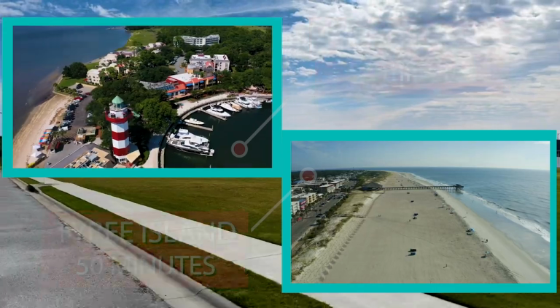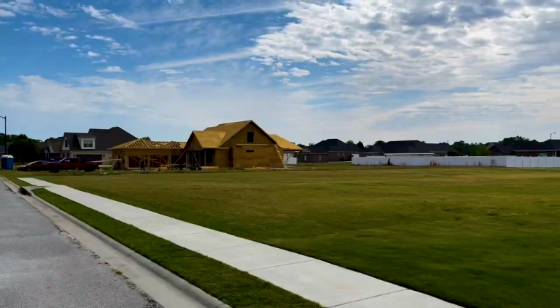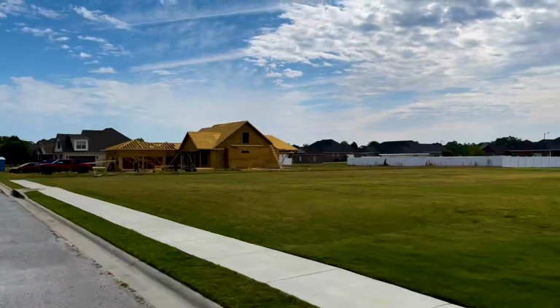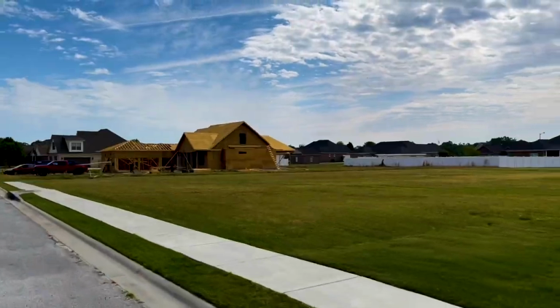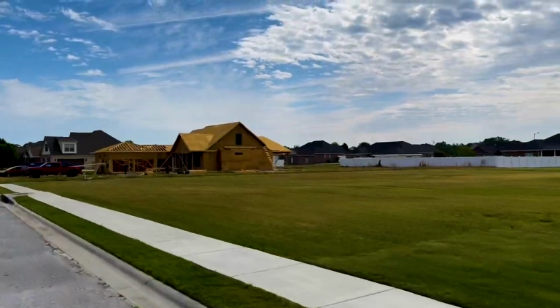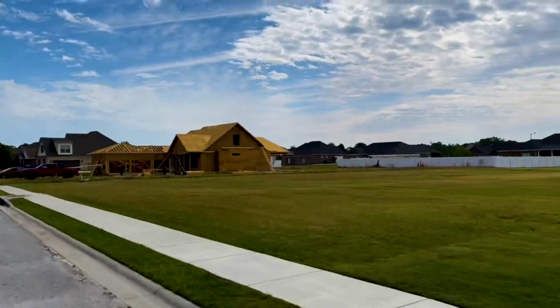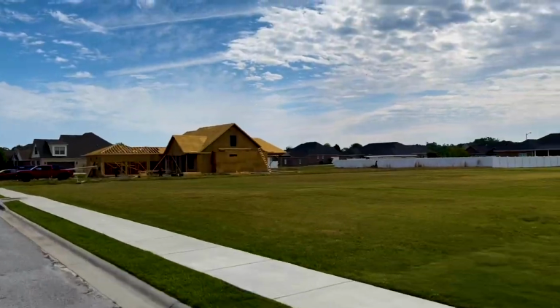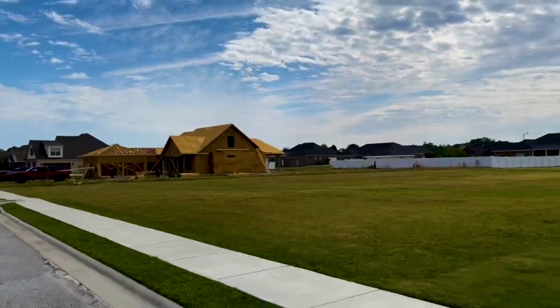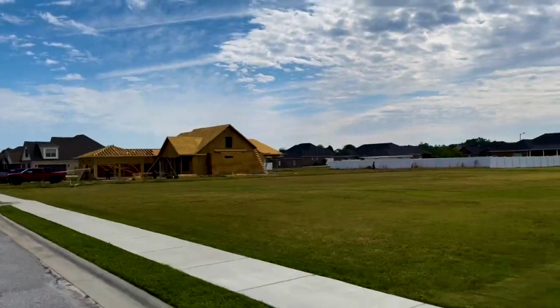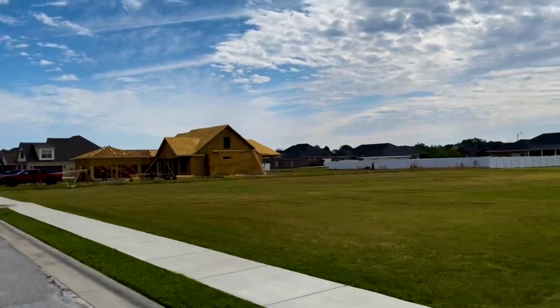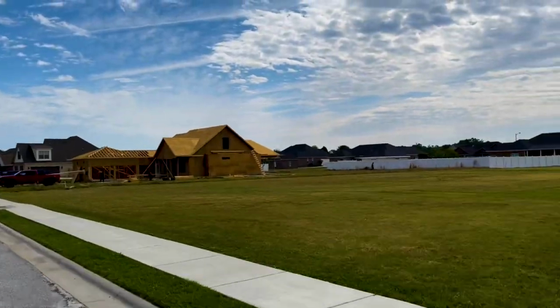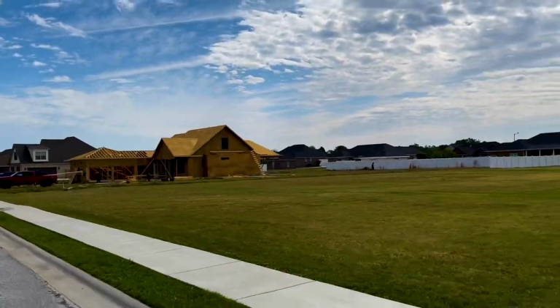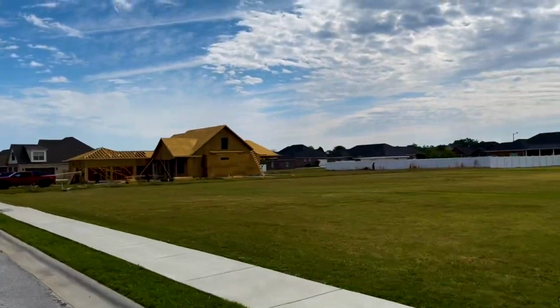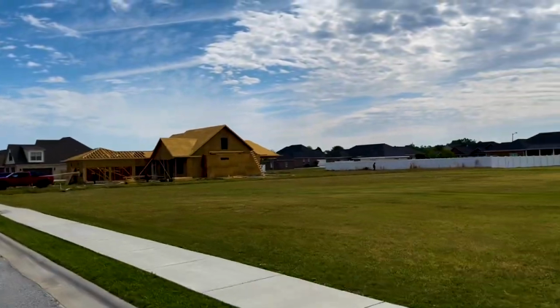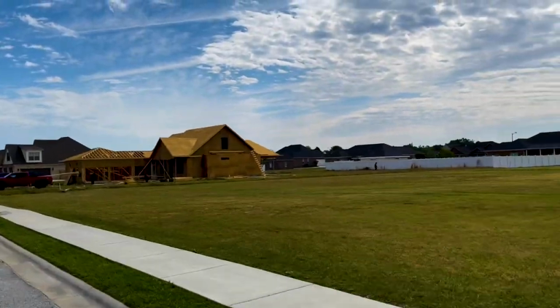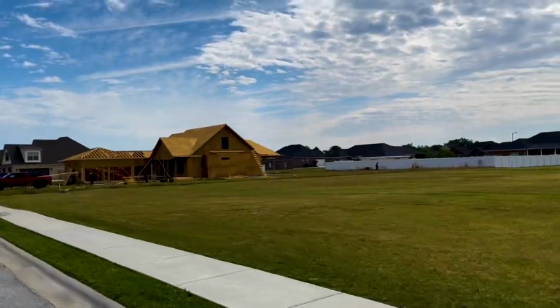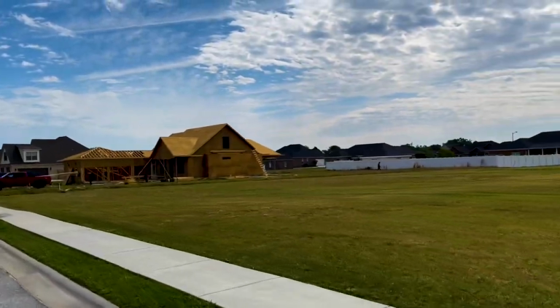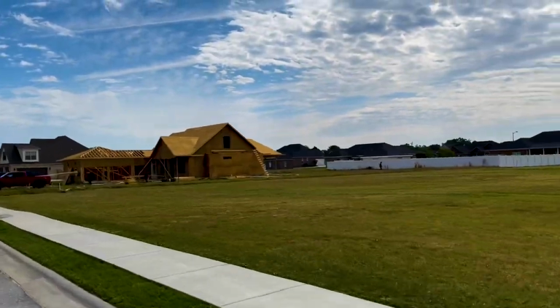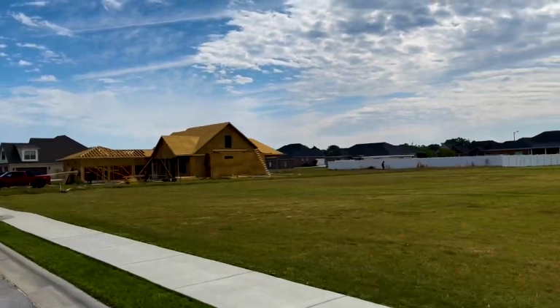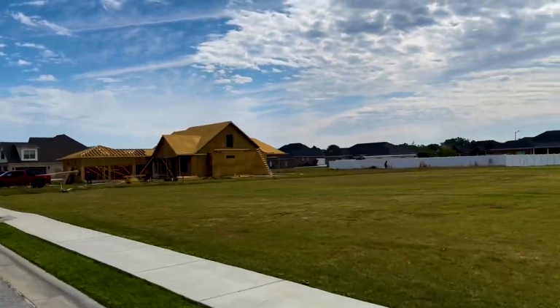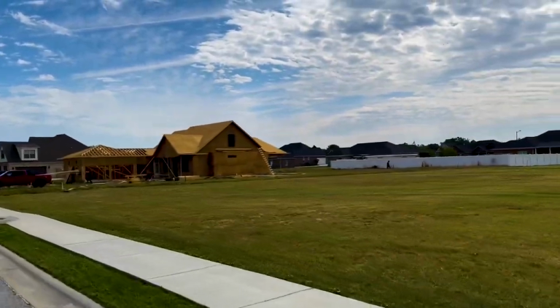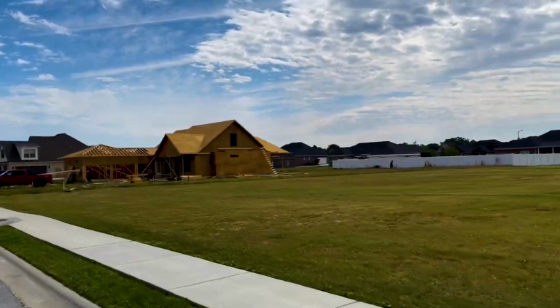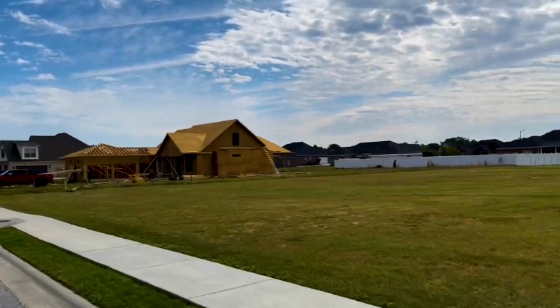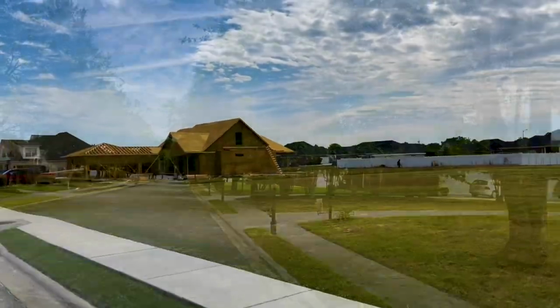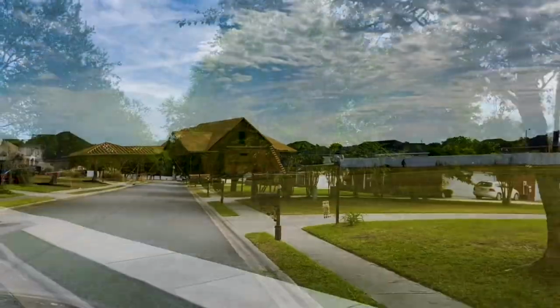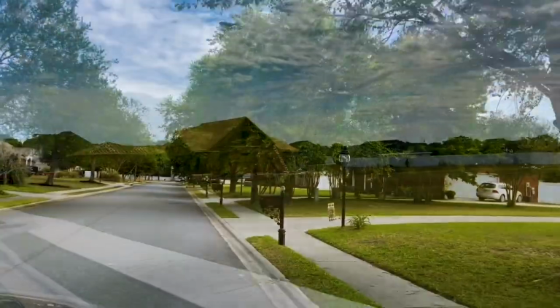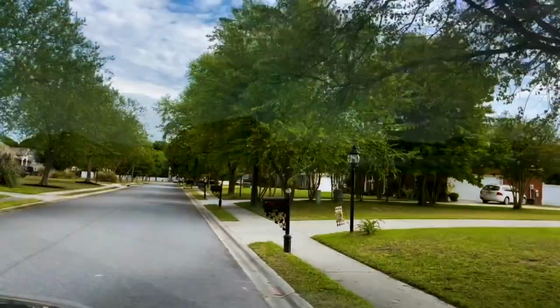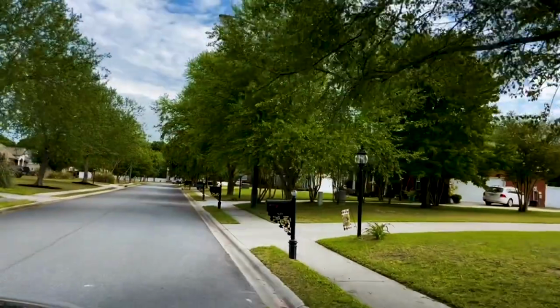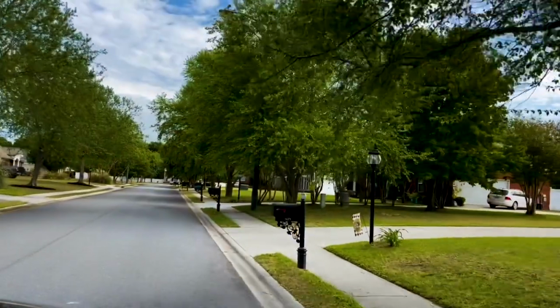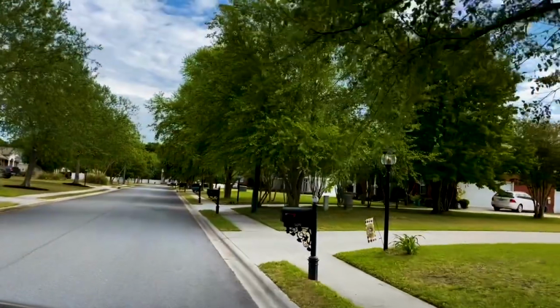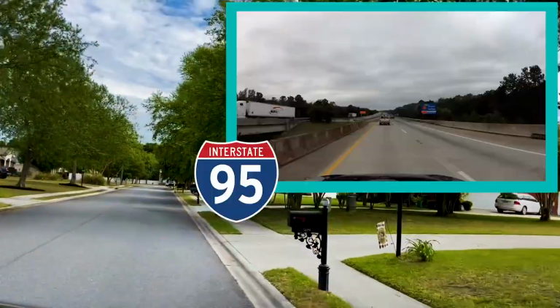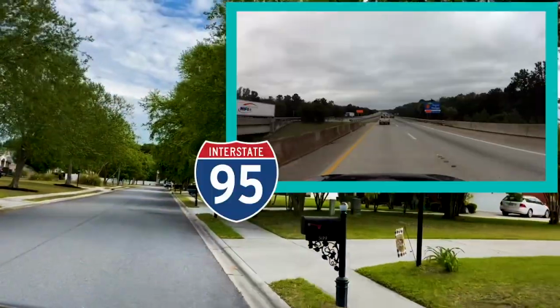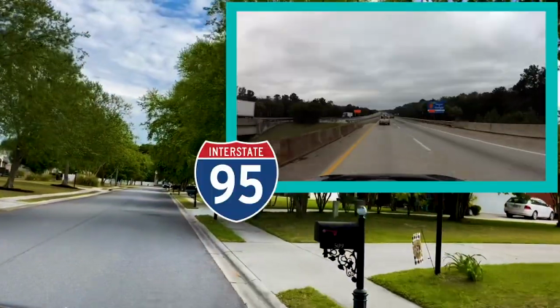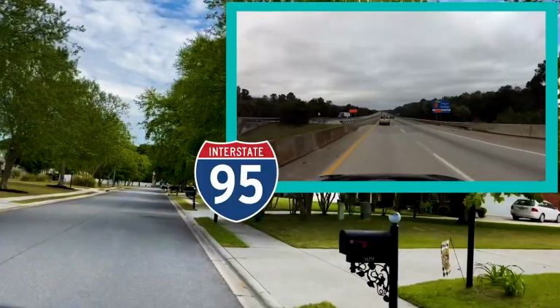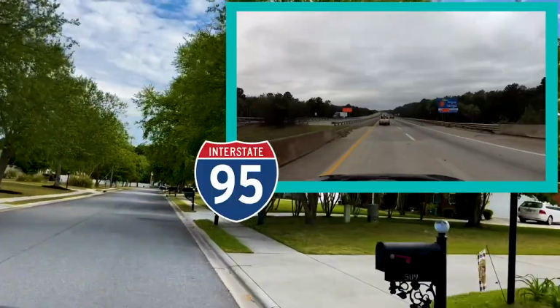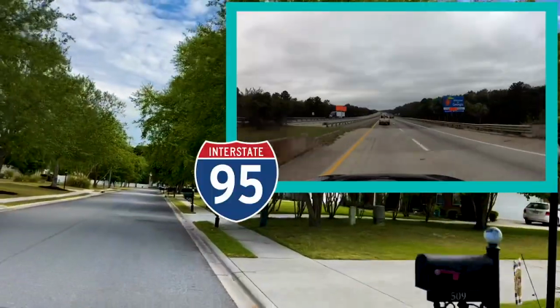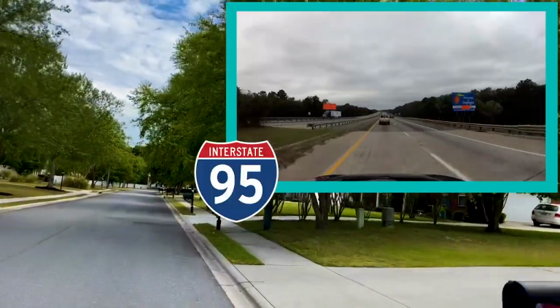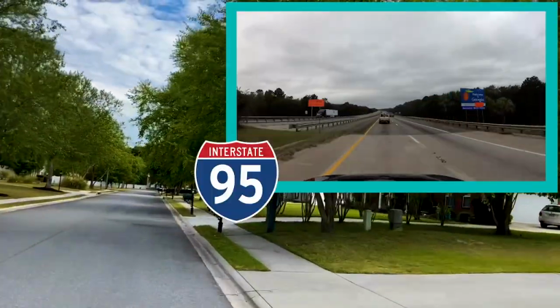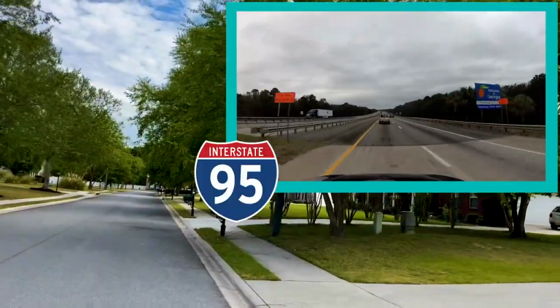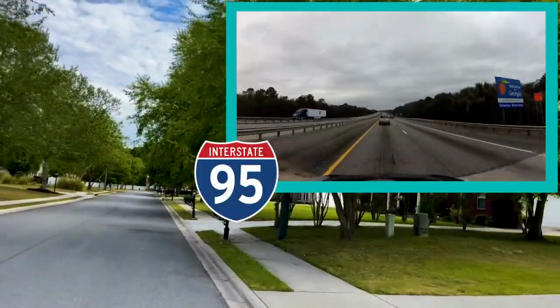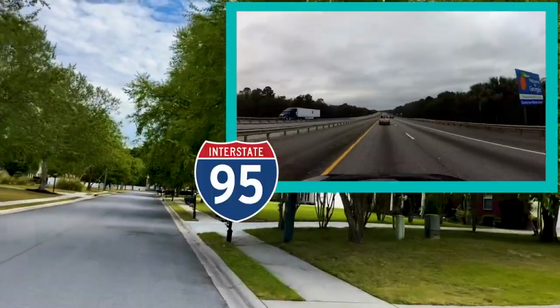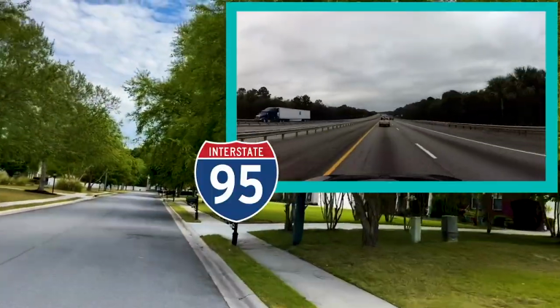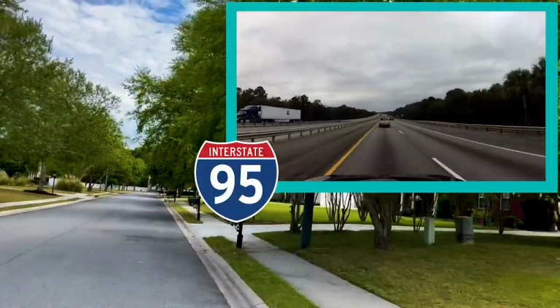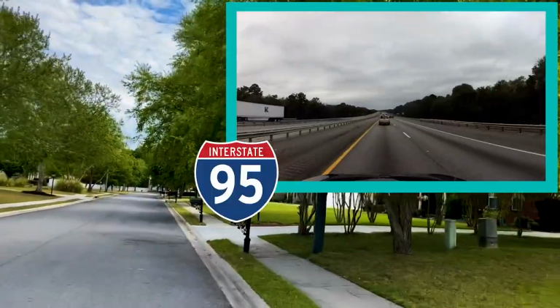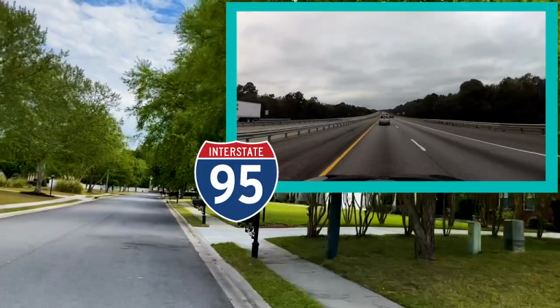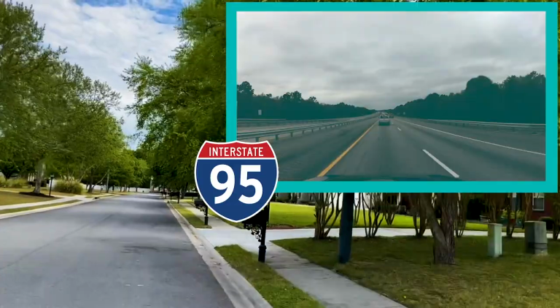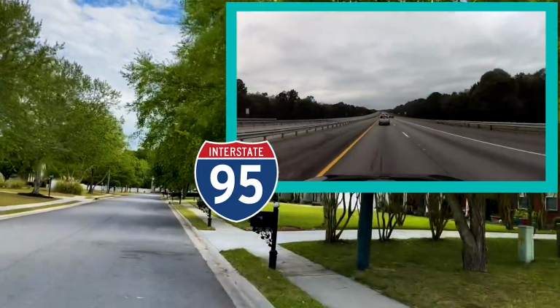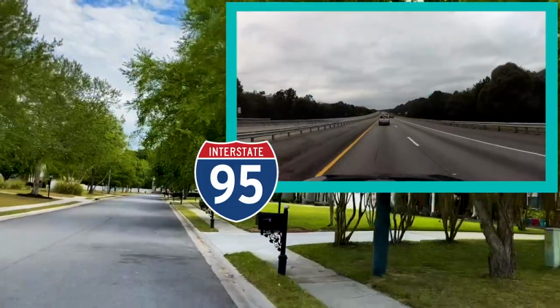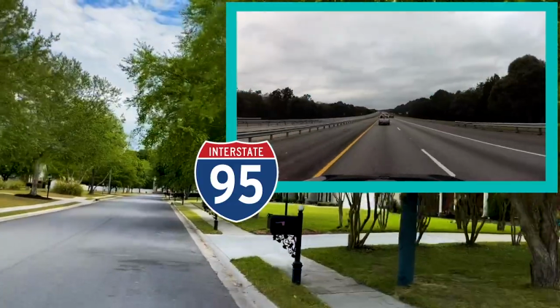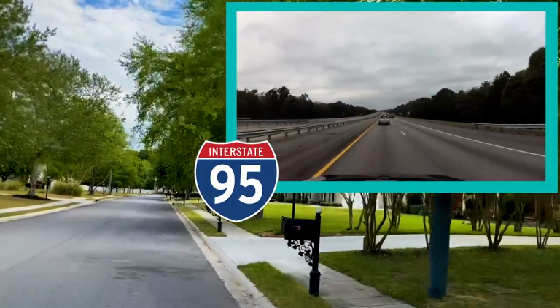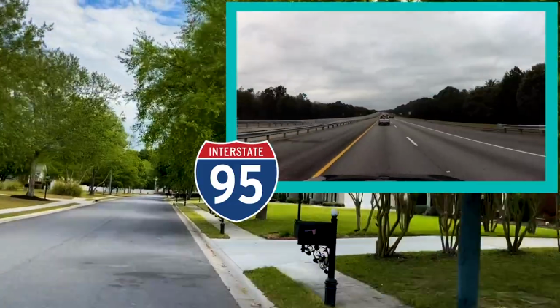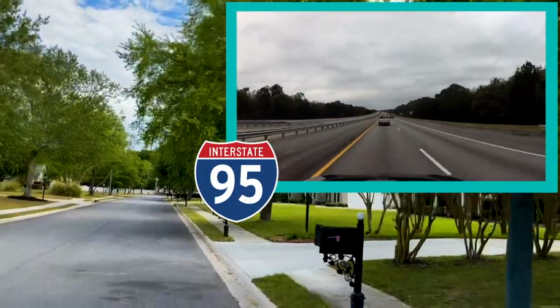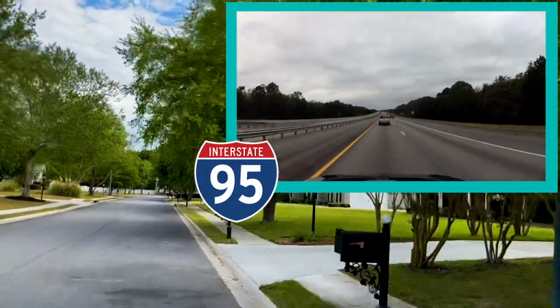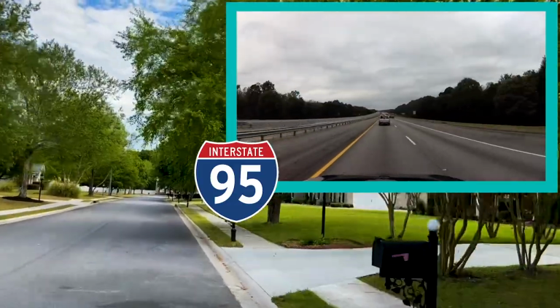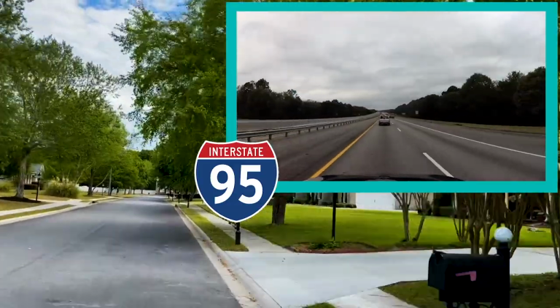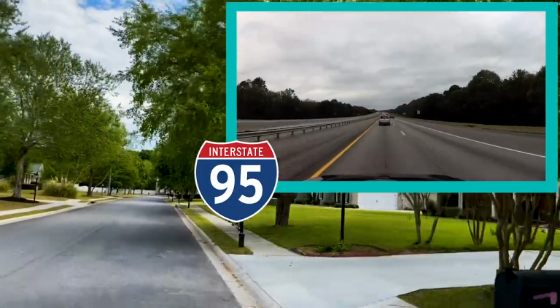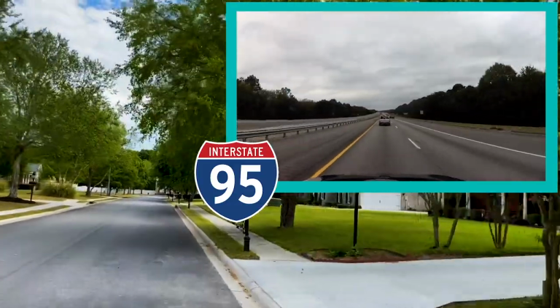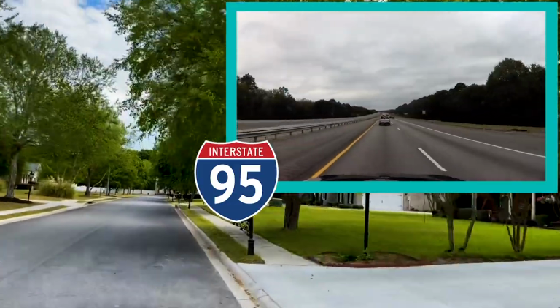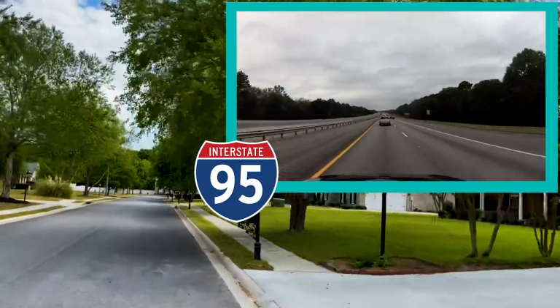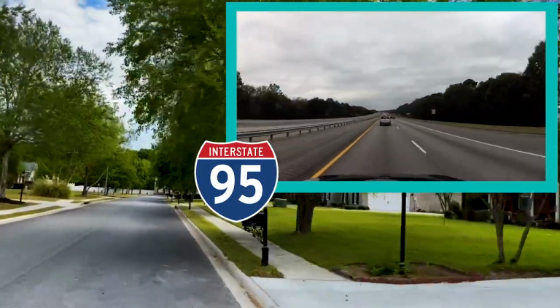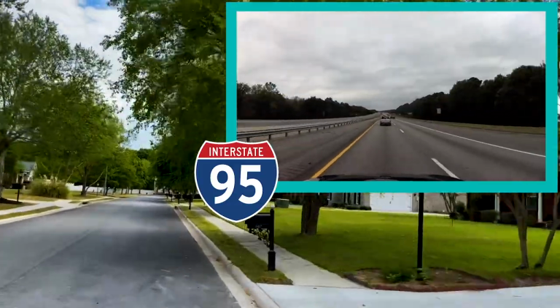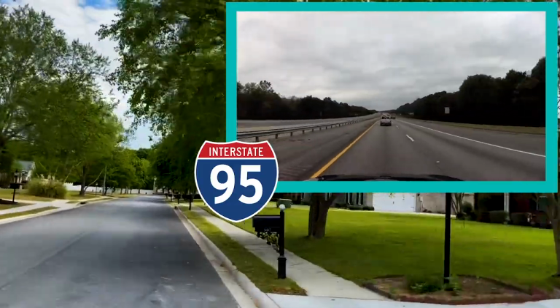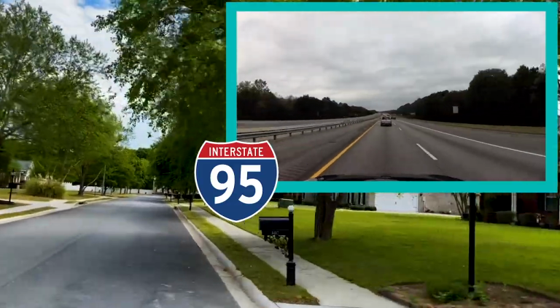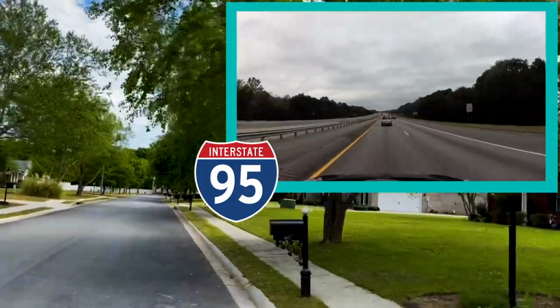The closest interstate to Honey Ridge Estates is going to be I-95, which is about a 30-minute drive and 19 miles.